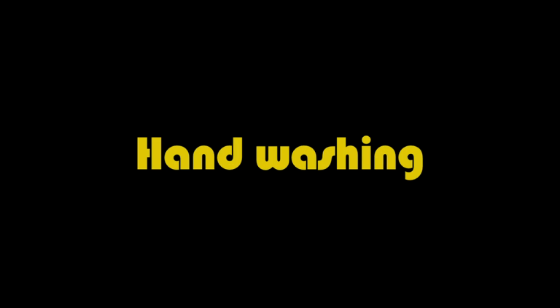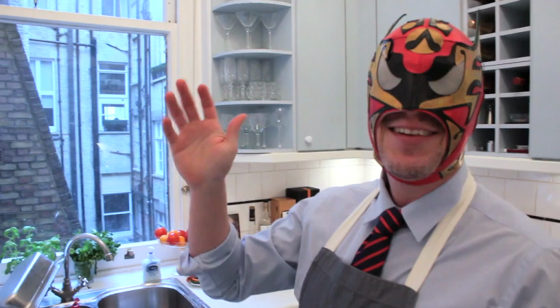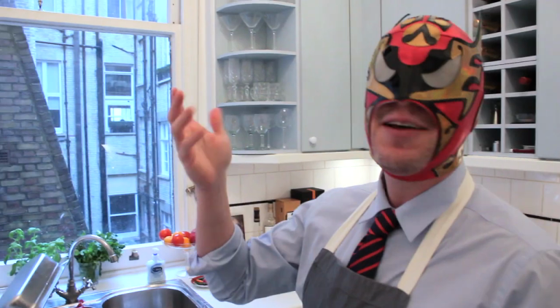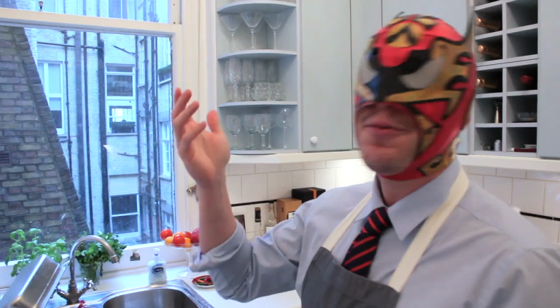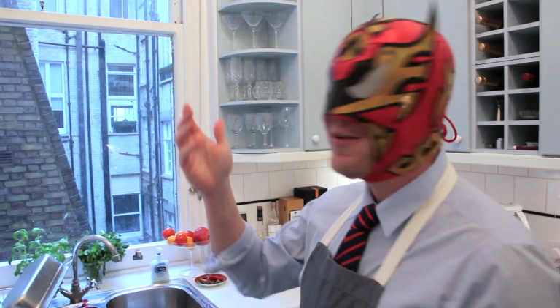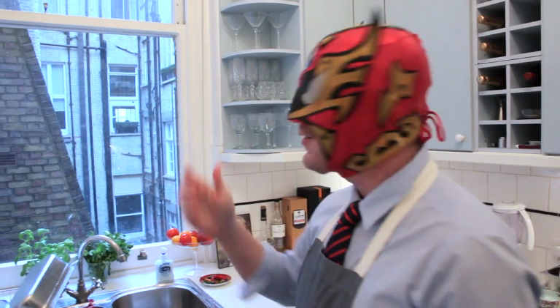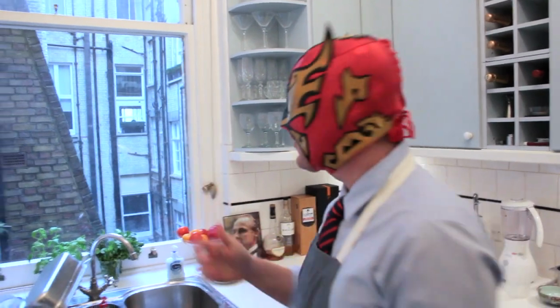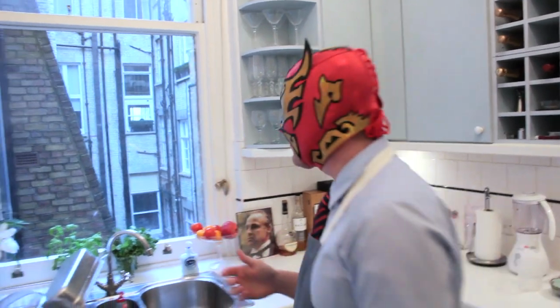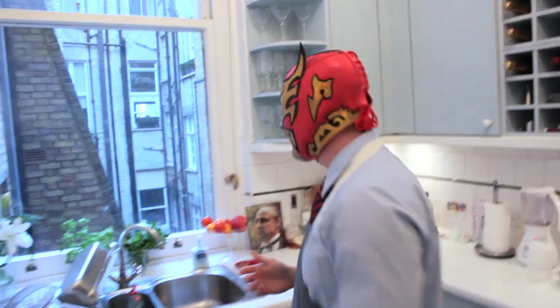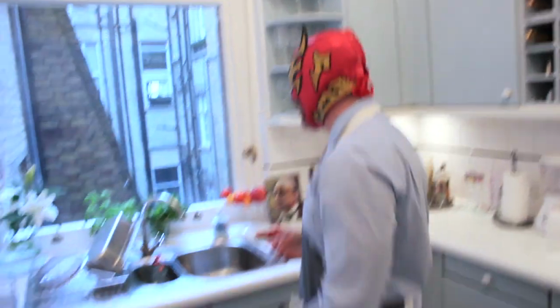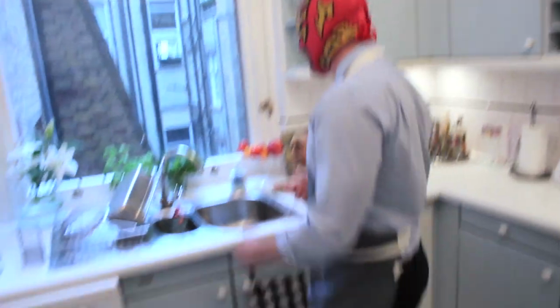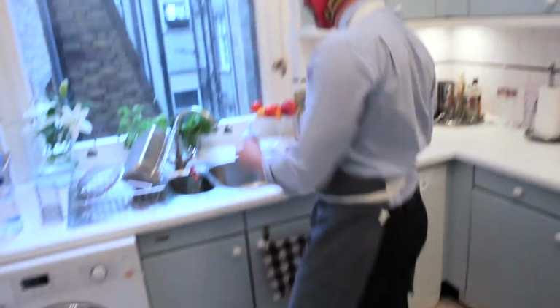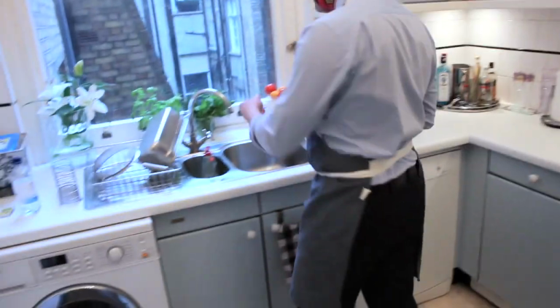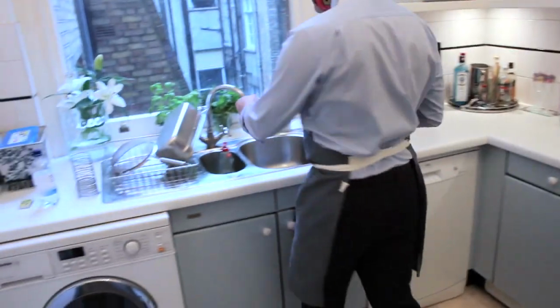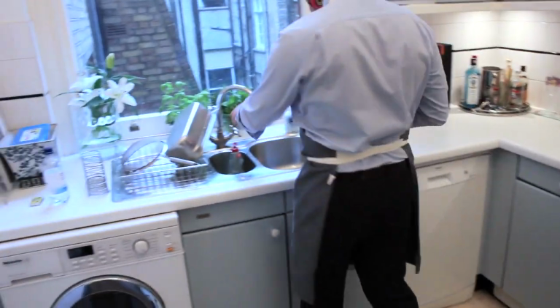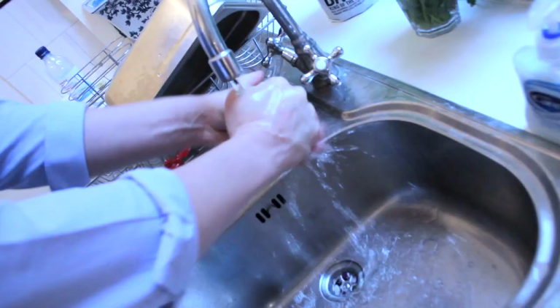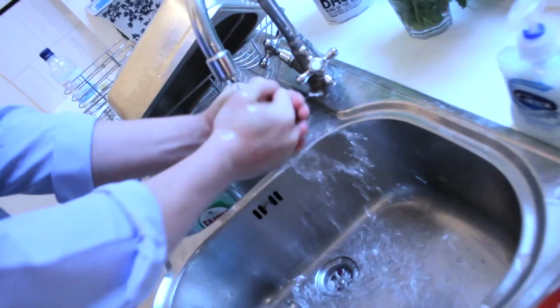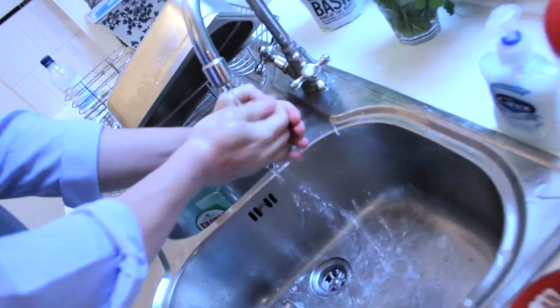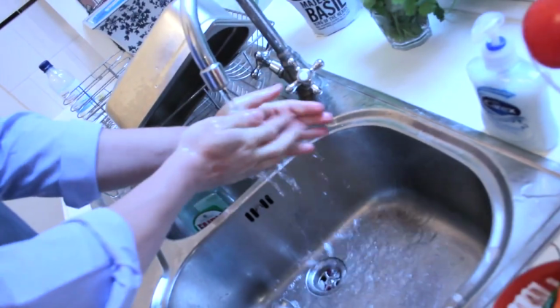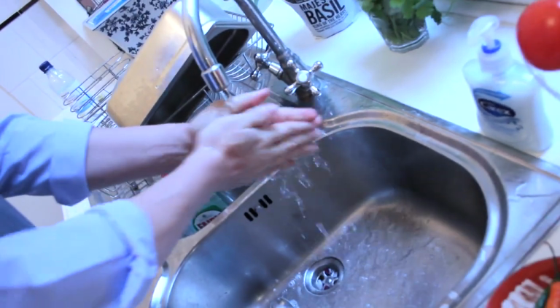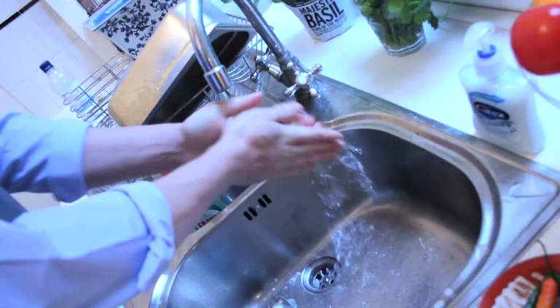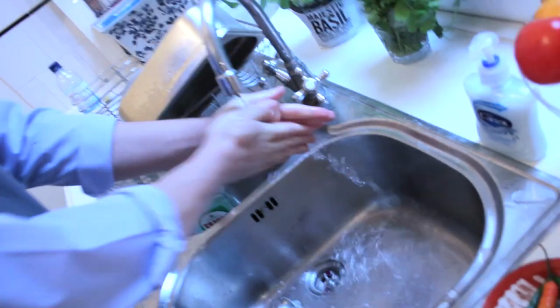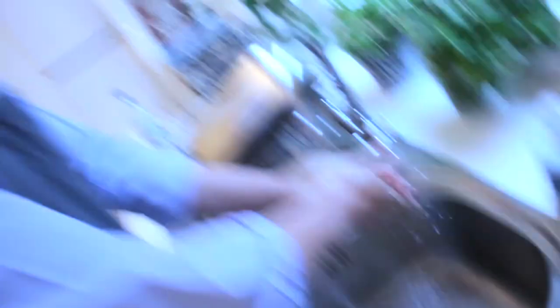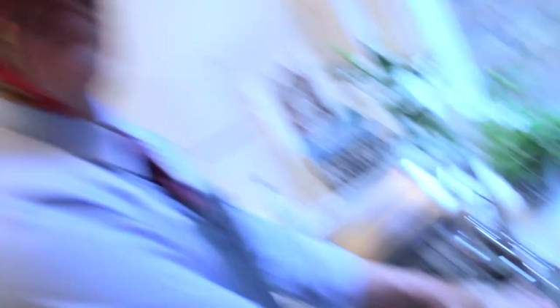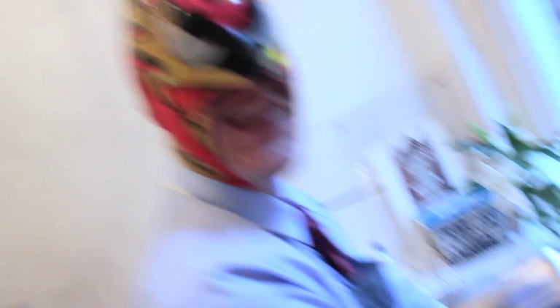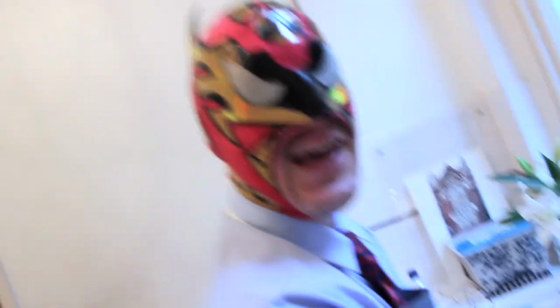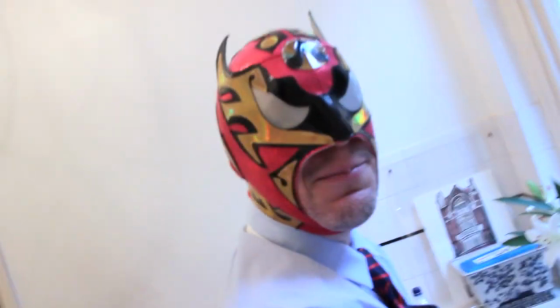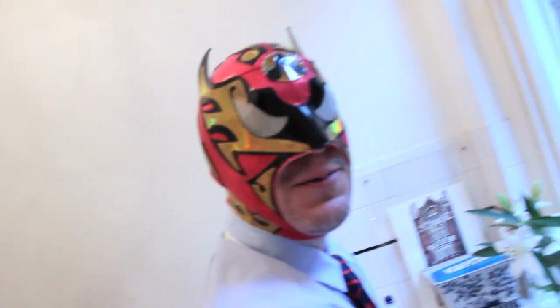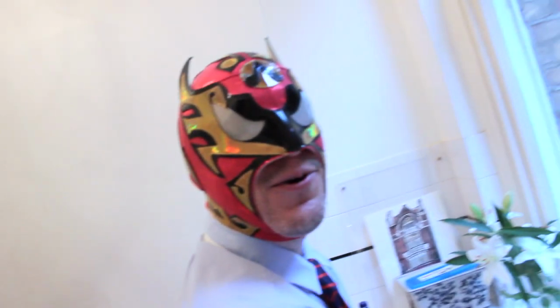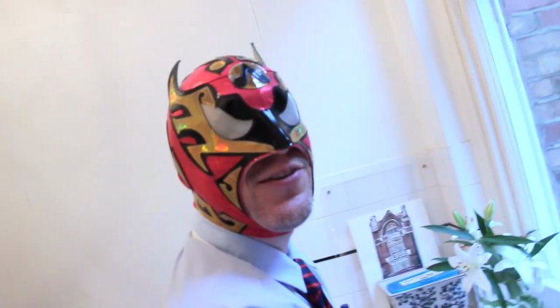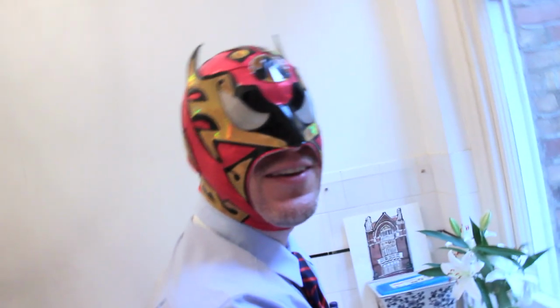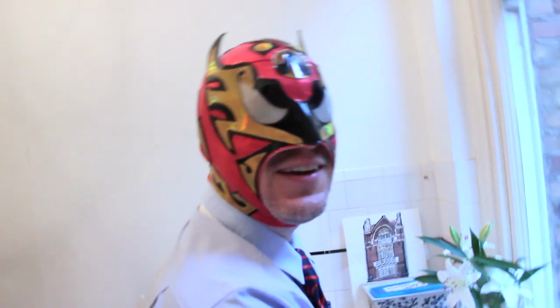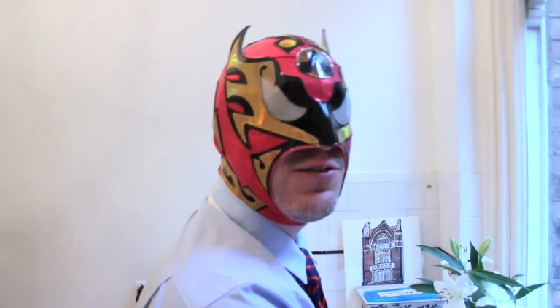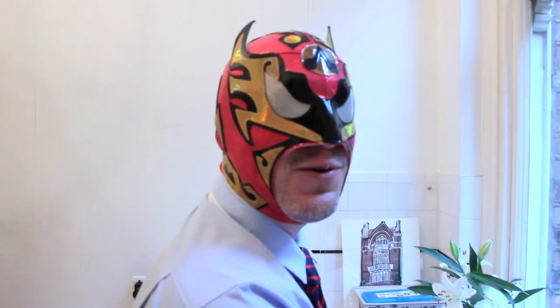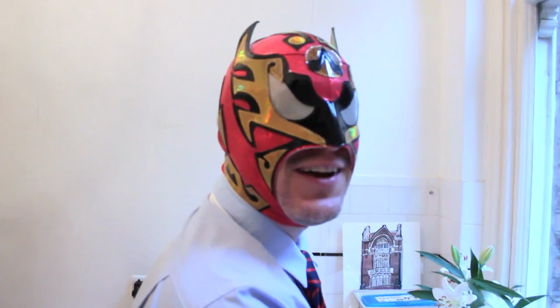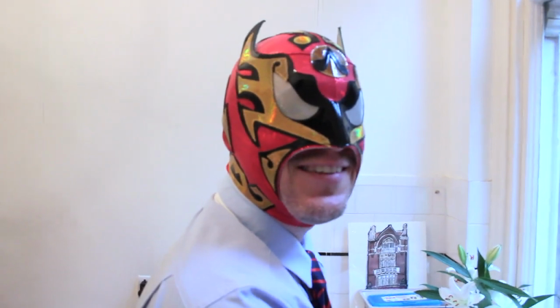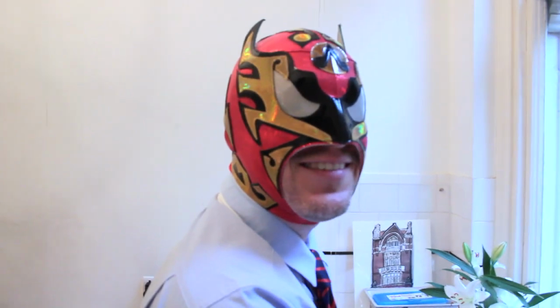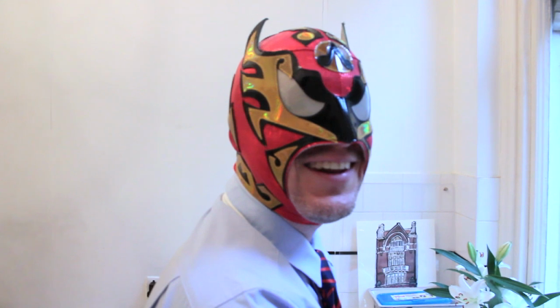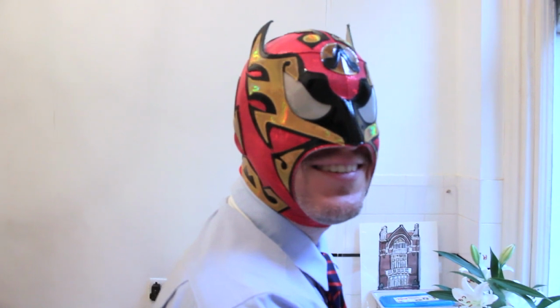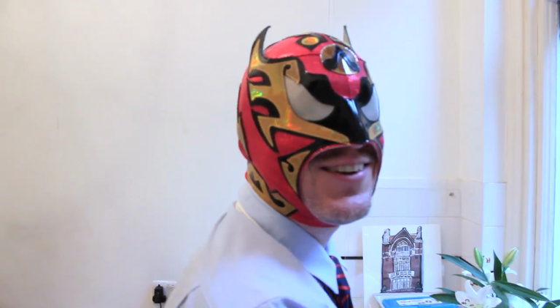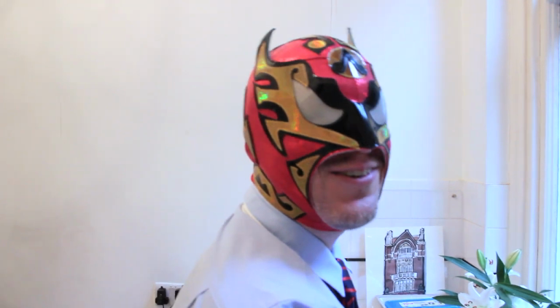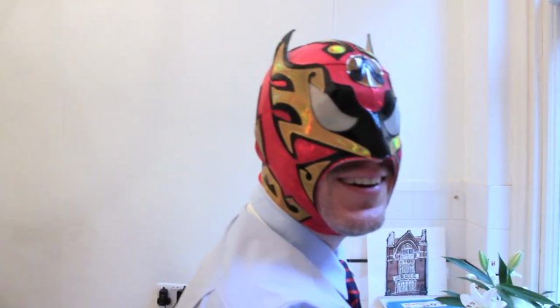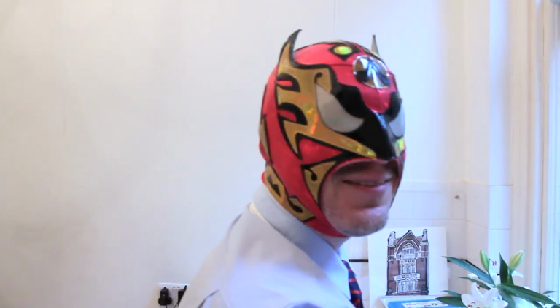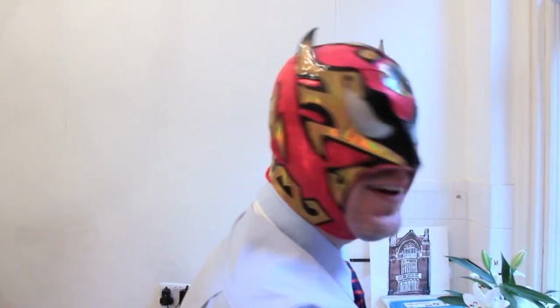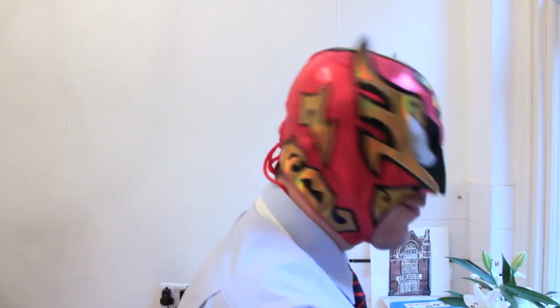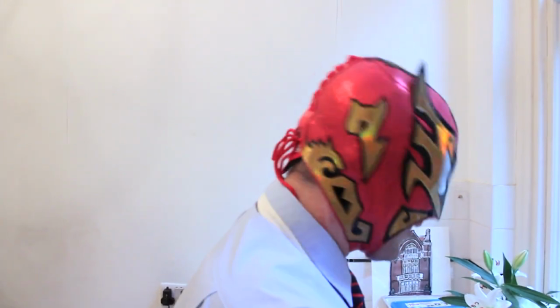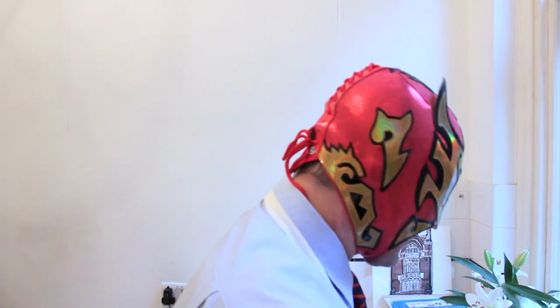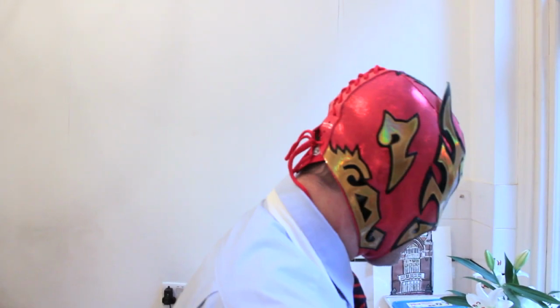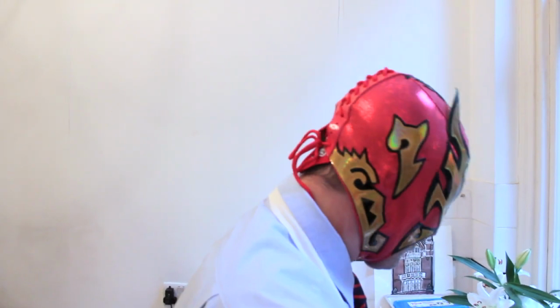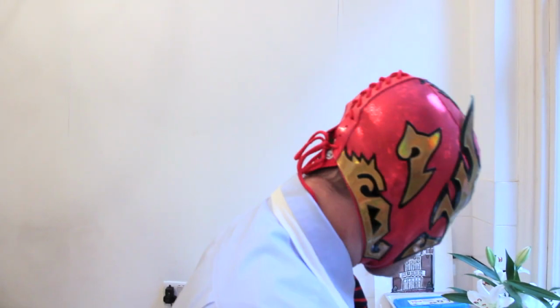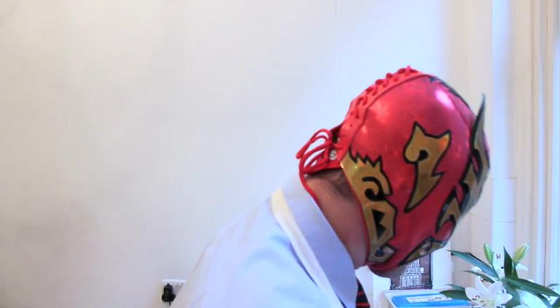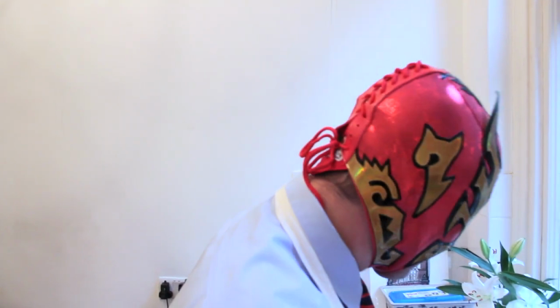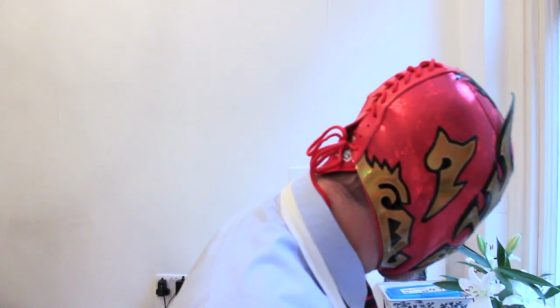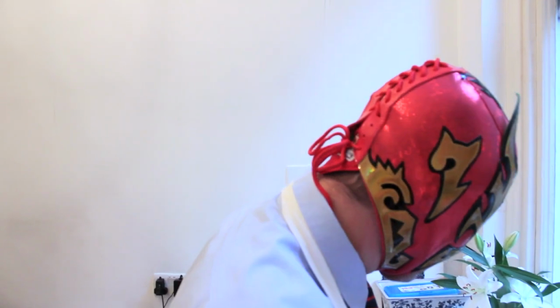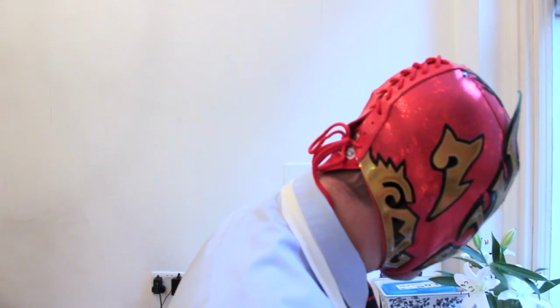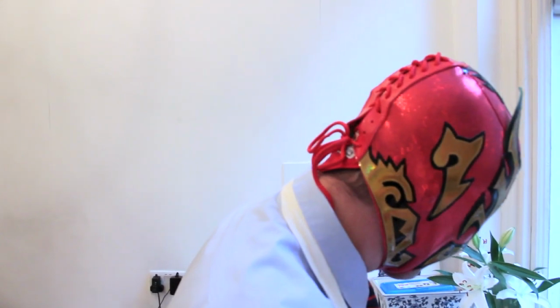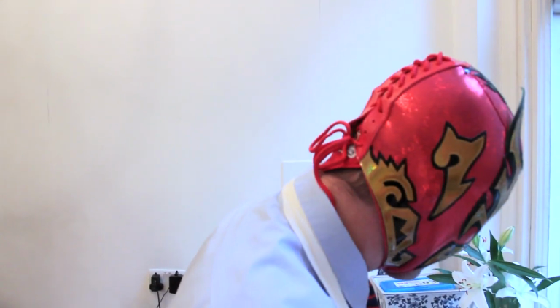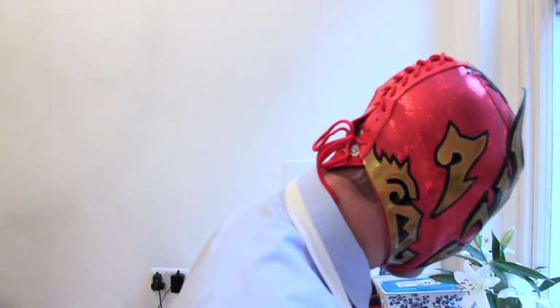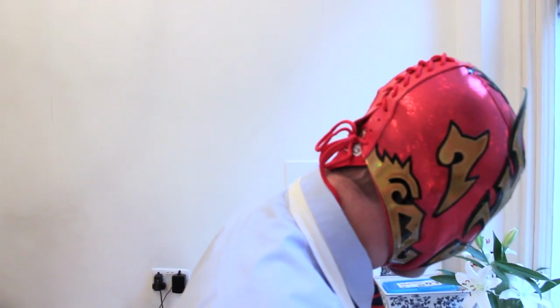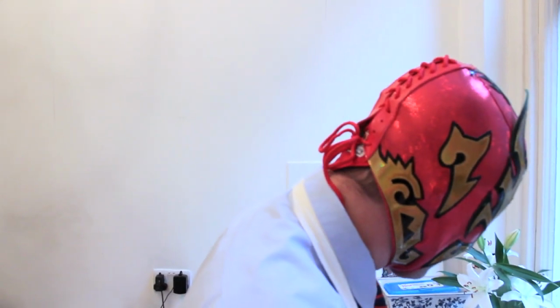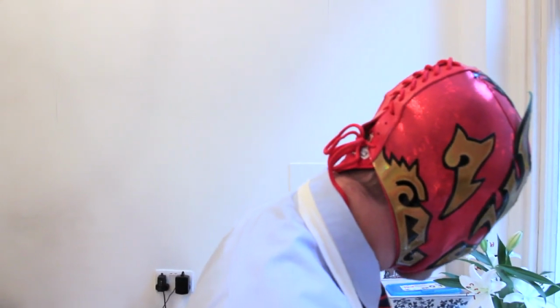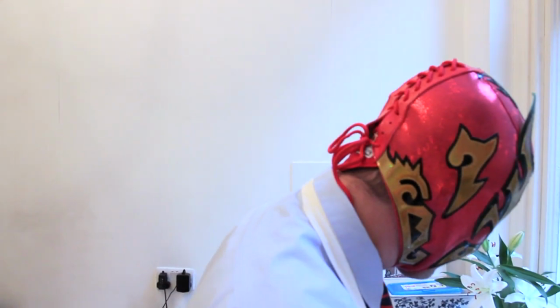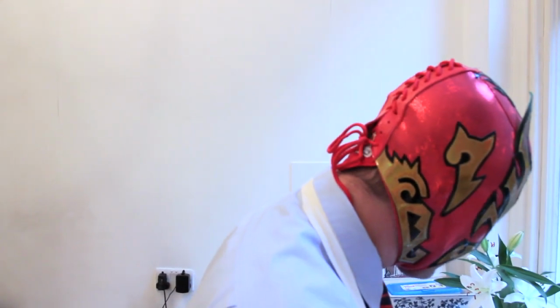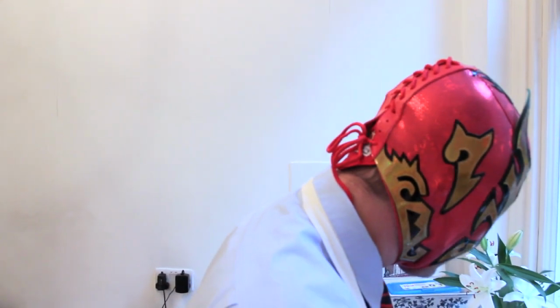Now we have to hit the sink. You're supposed to sing happy birthday twice — that is the correct amount of time to wash your hands in warm soapy water.